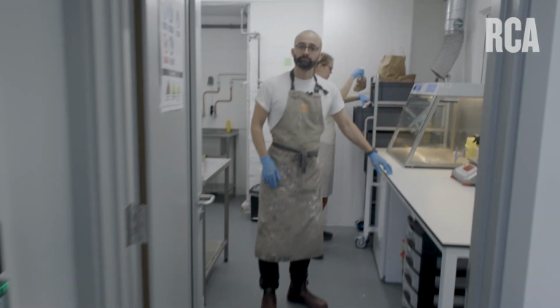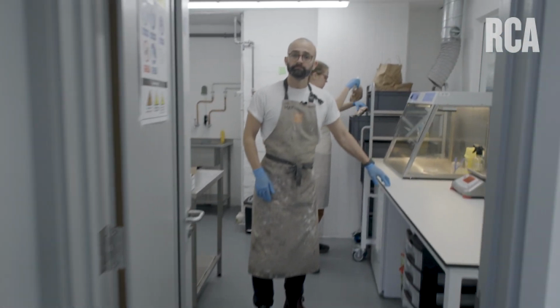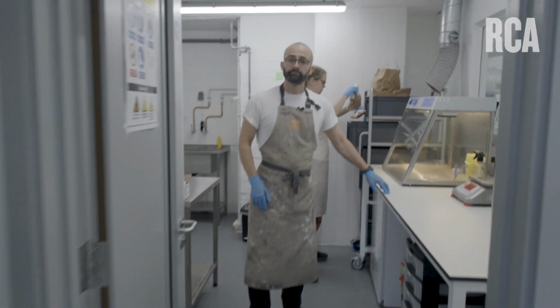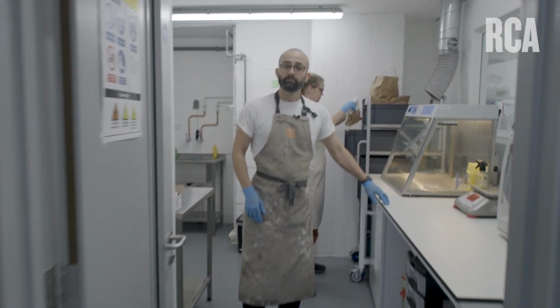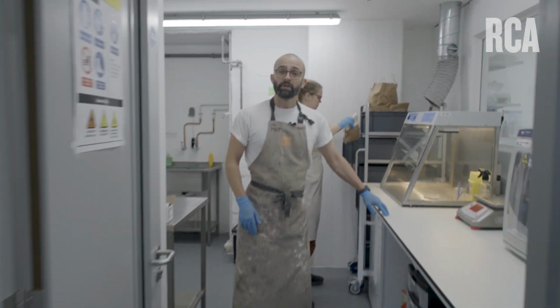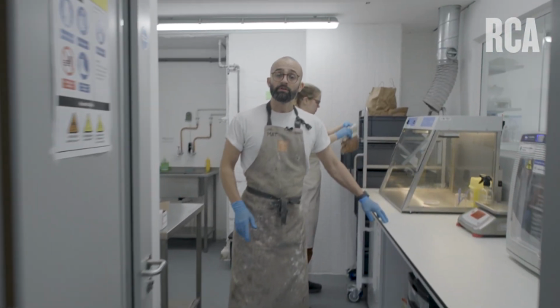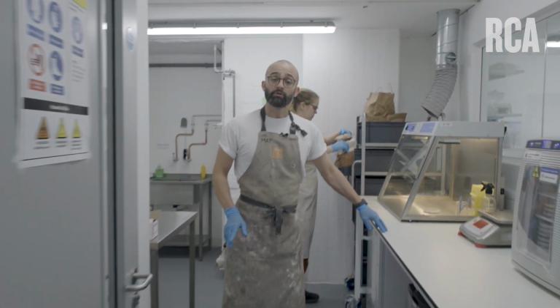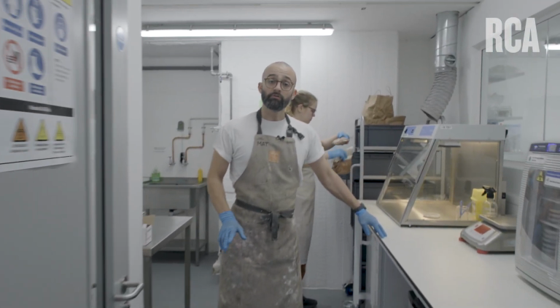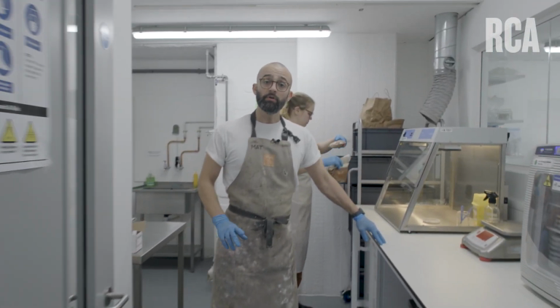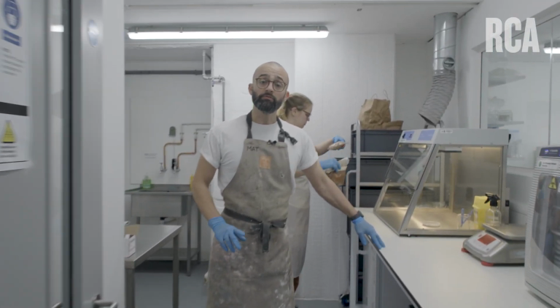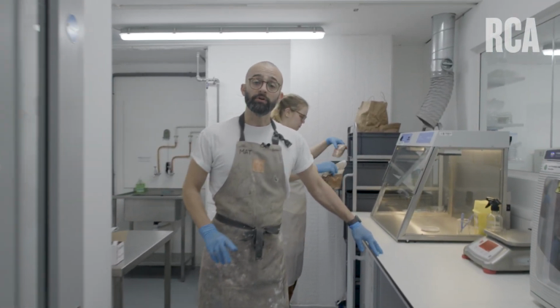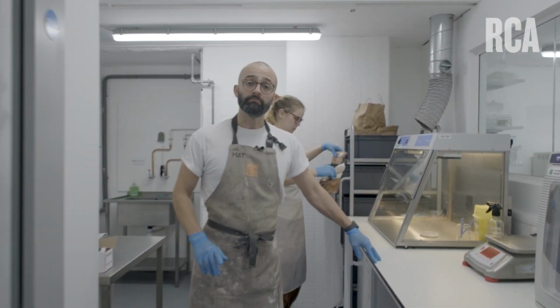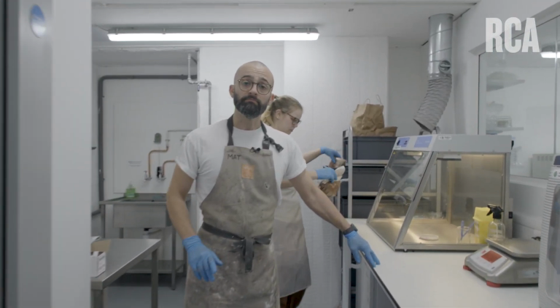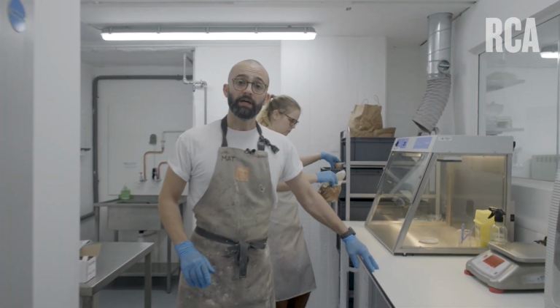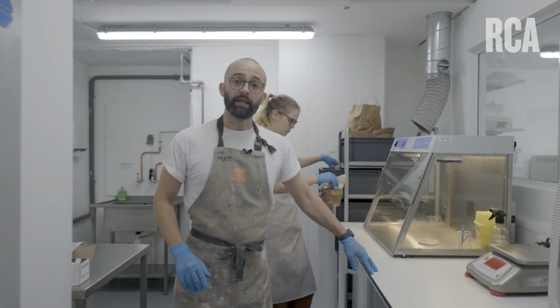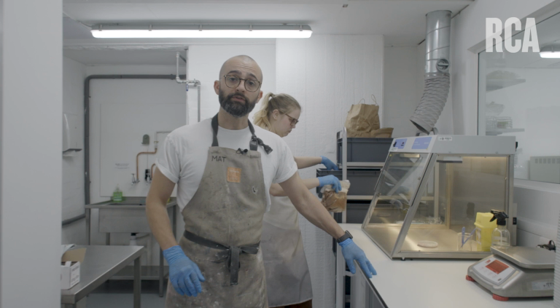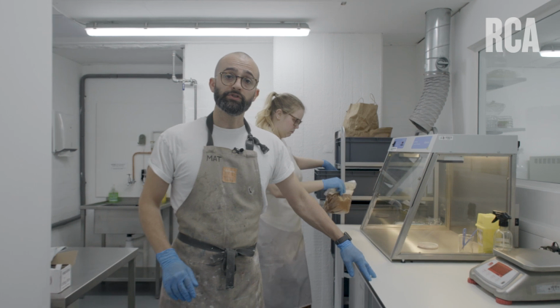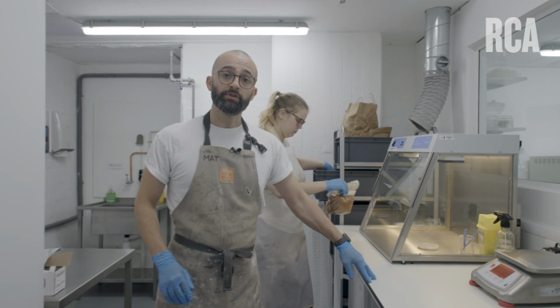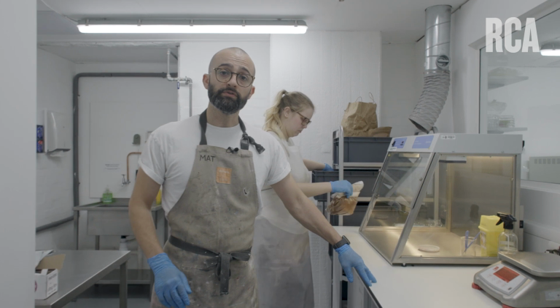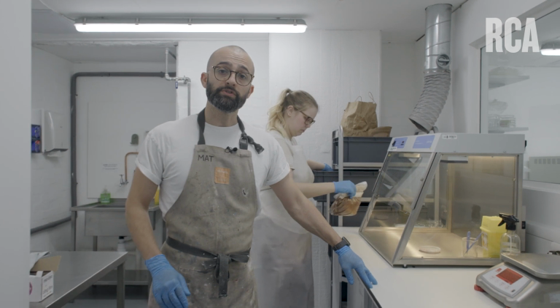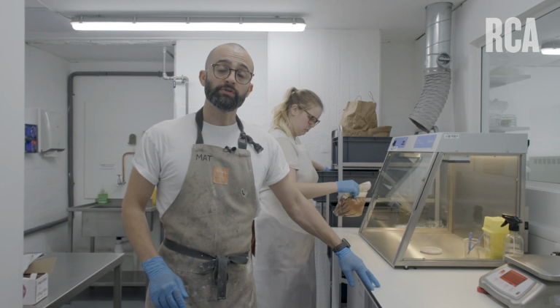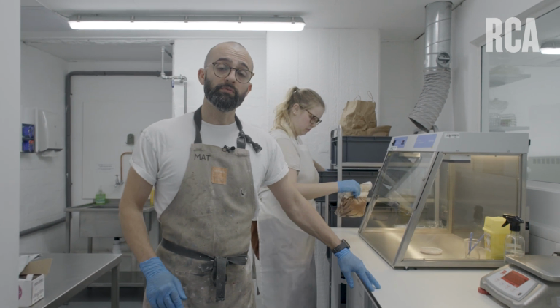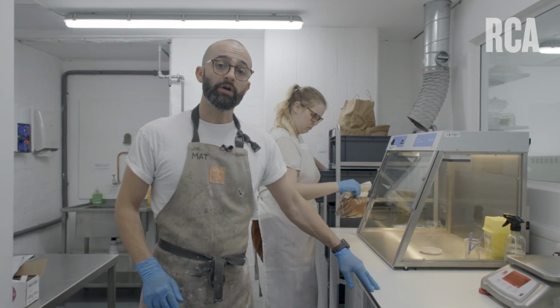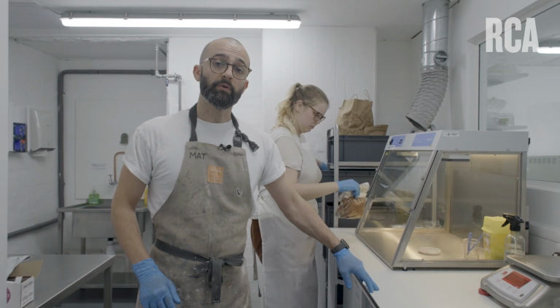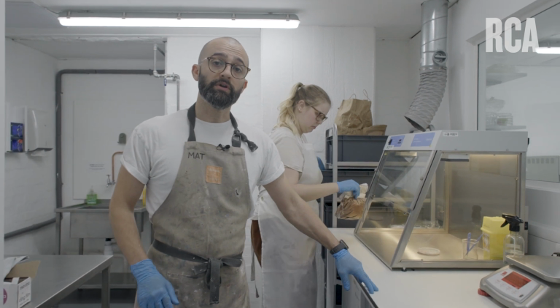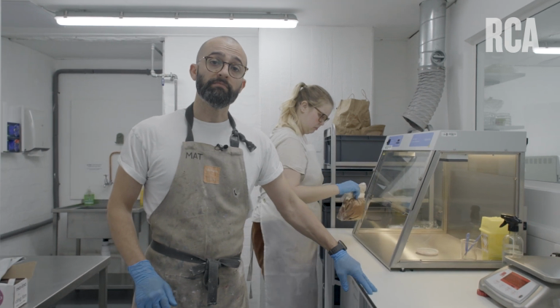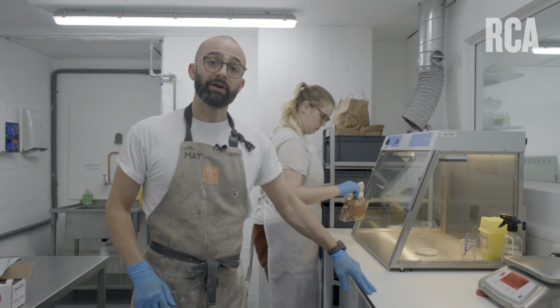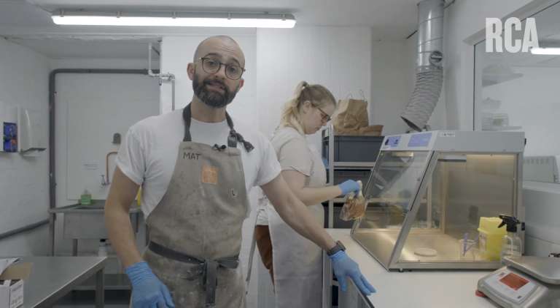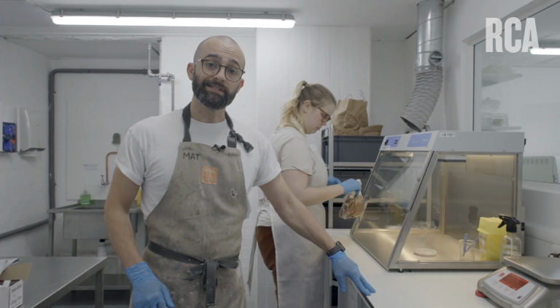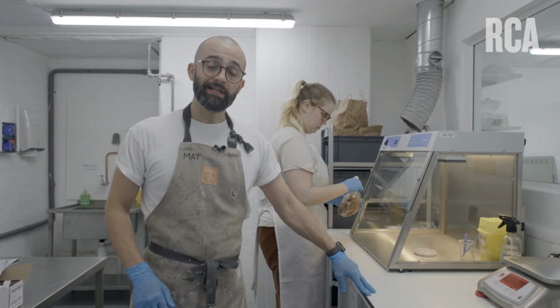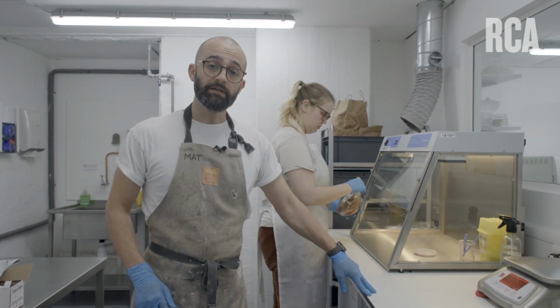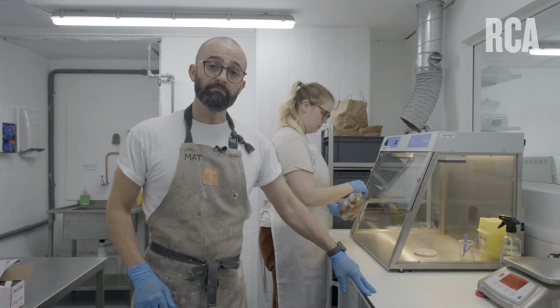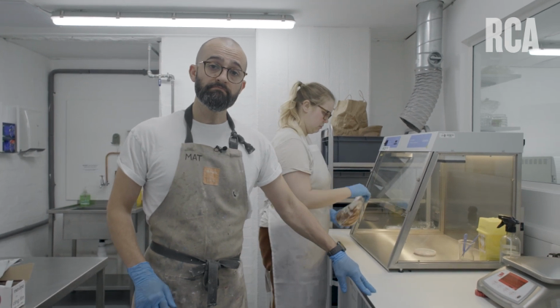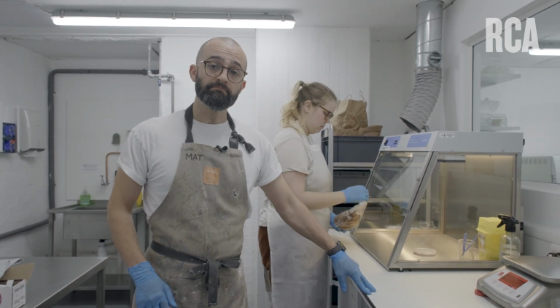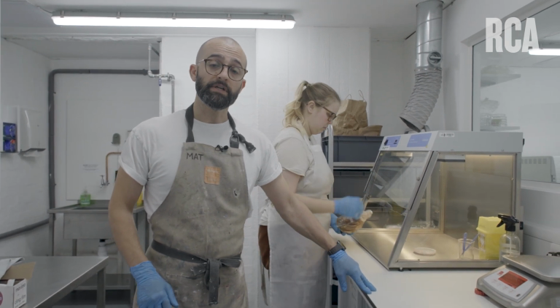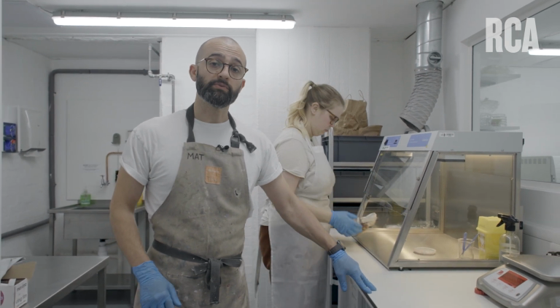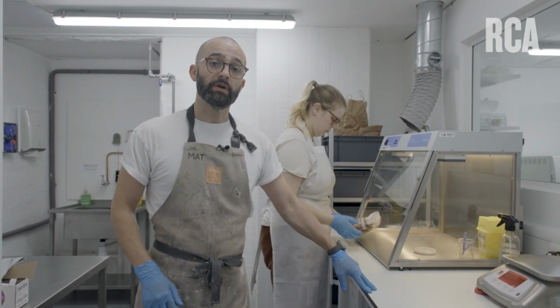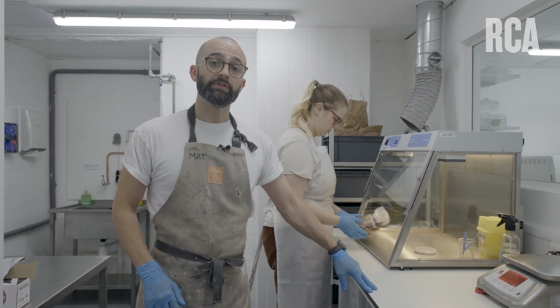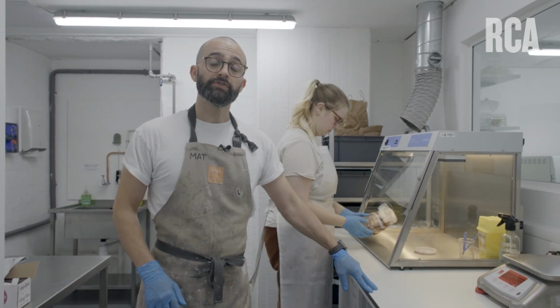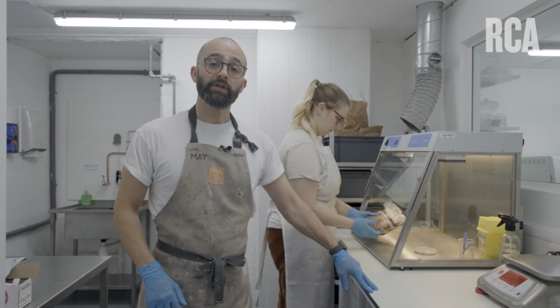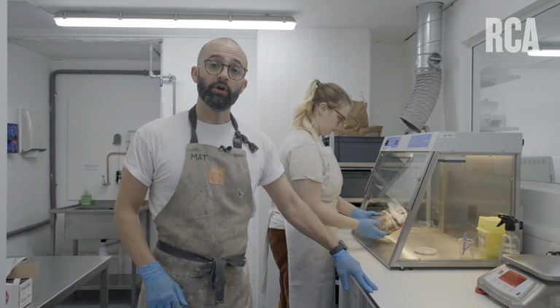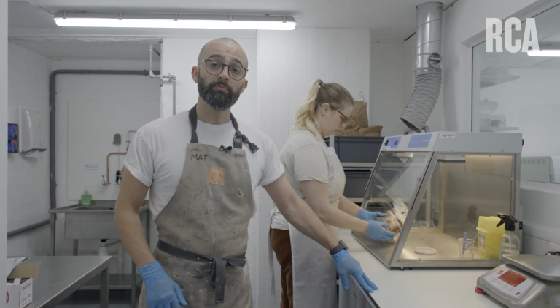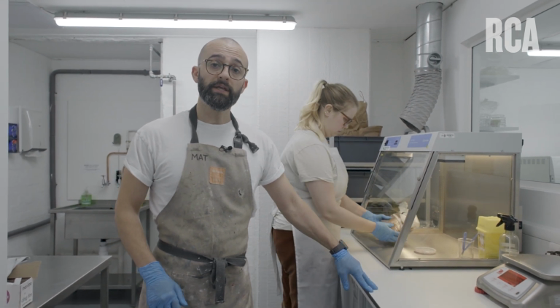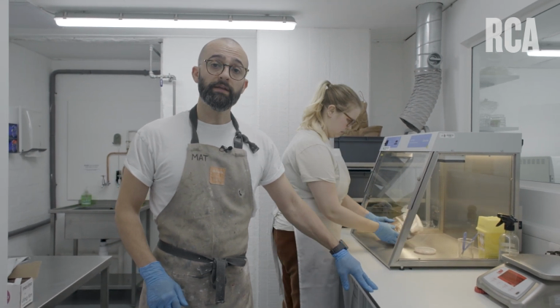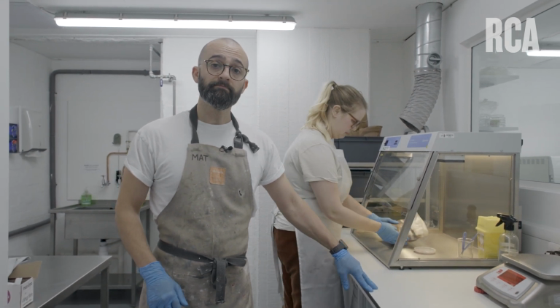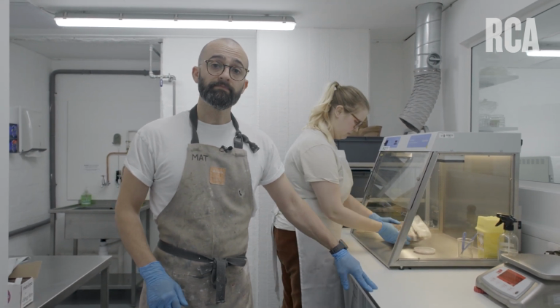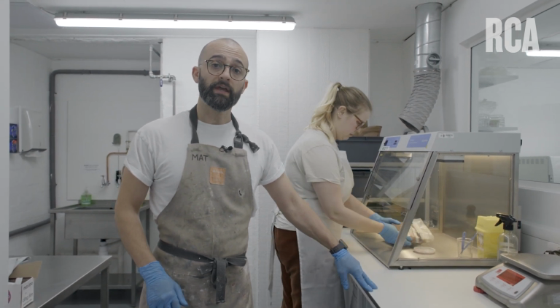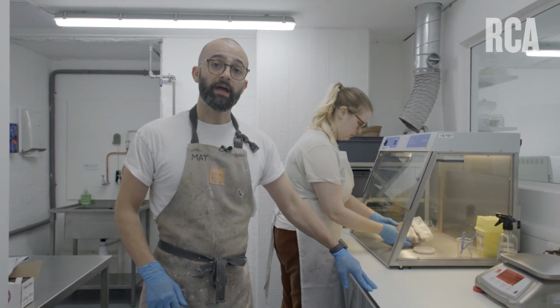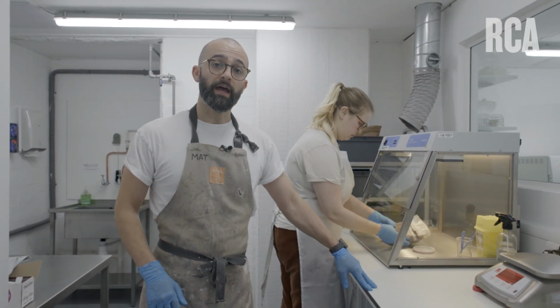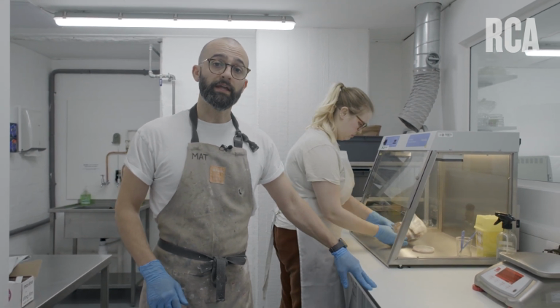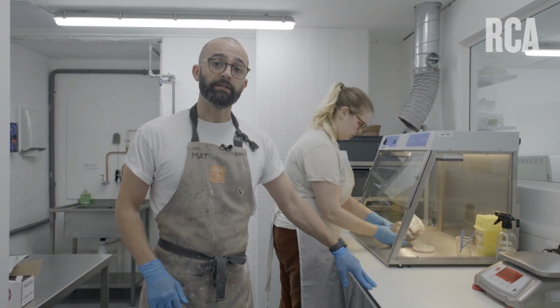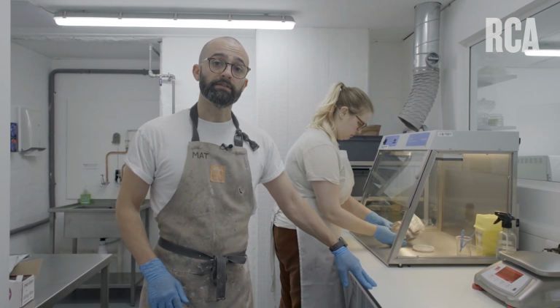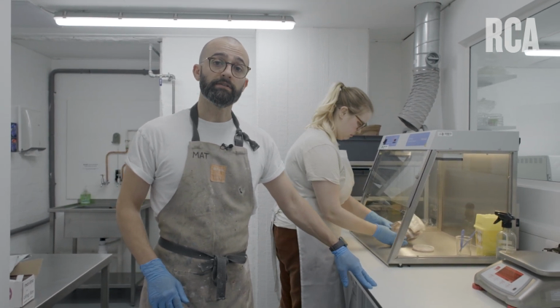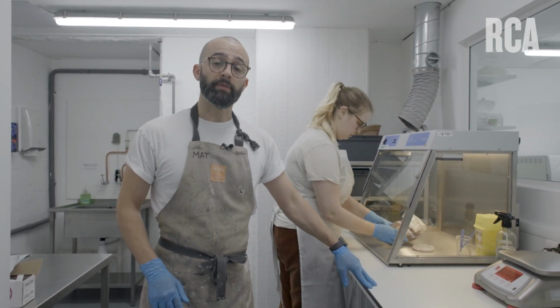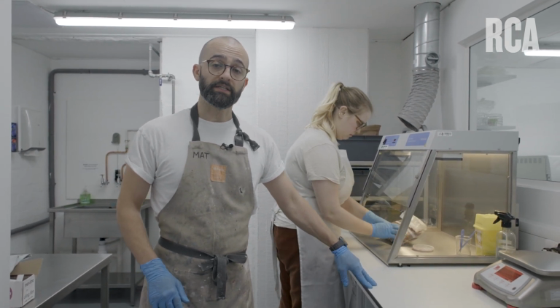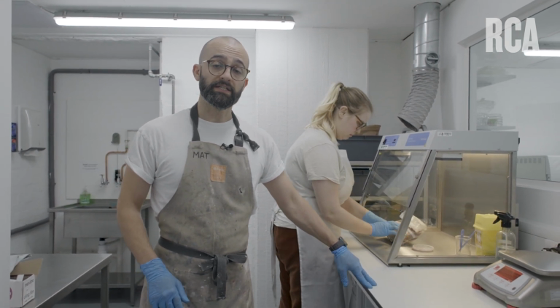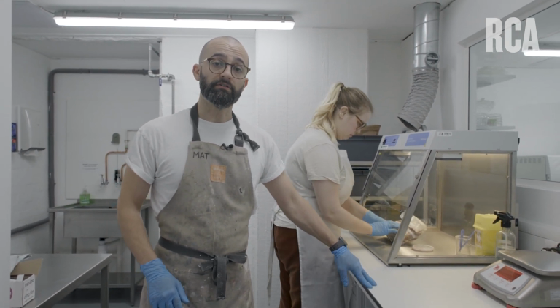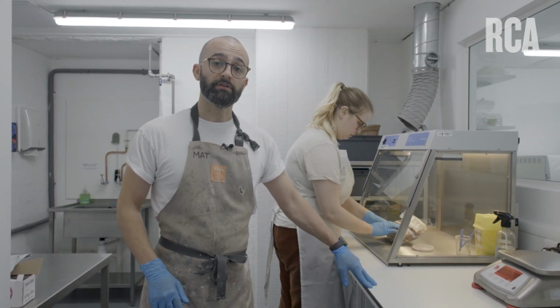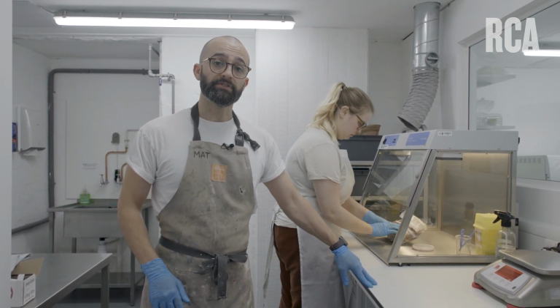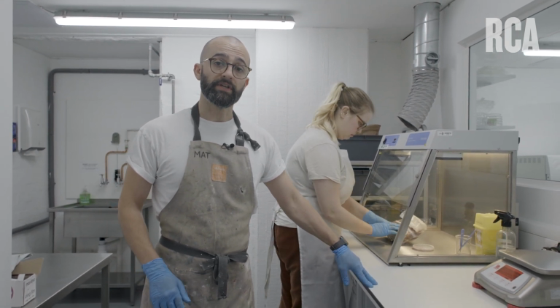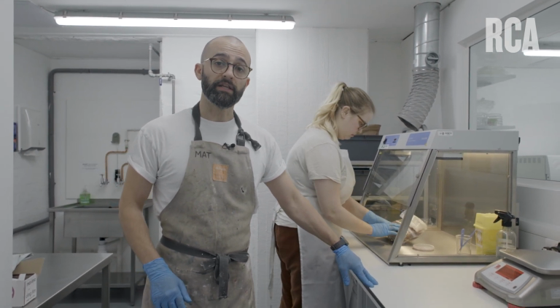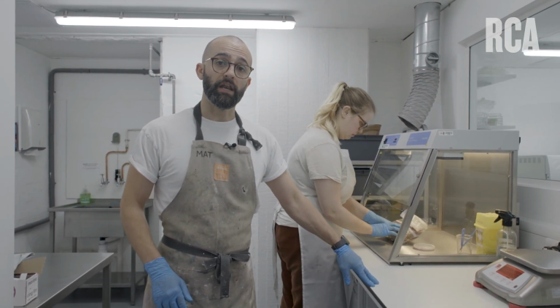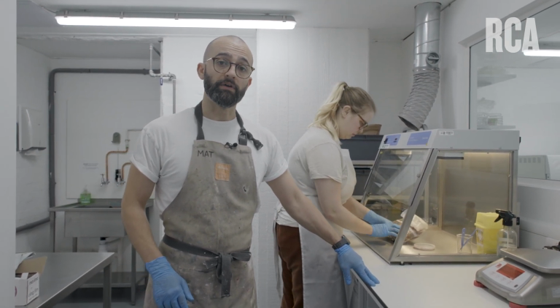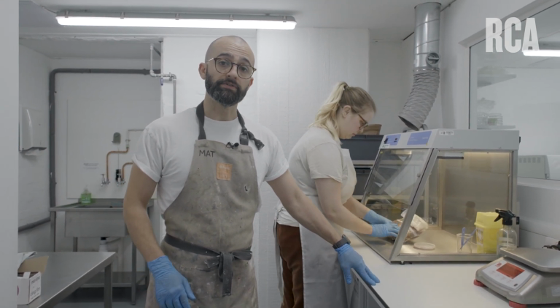The grow room allows students to work with mycelium as well as SCOBY and bacterial cellulose.